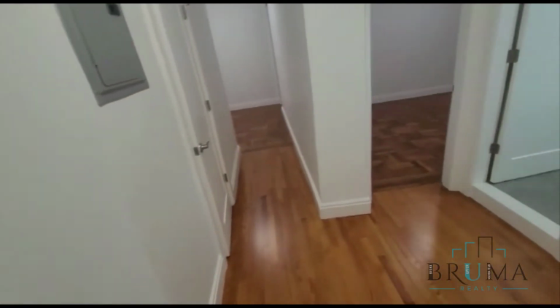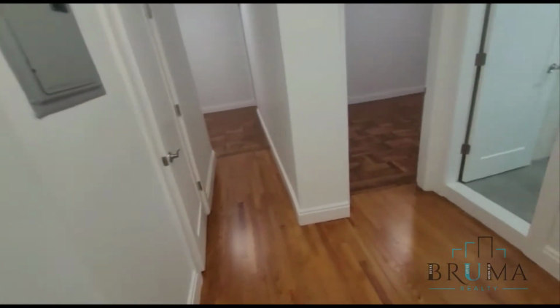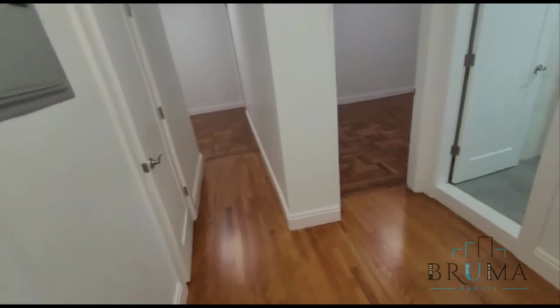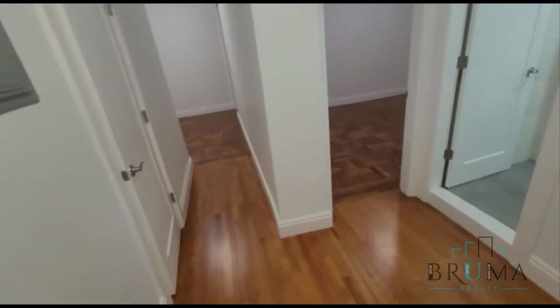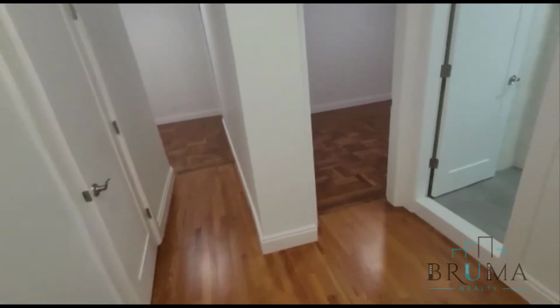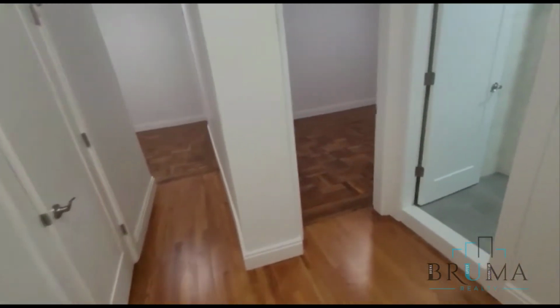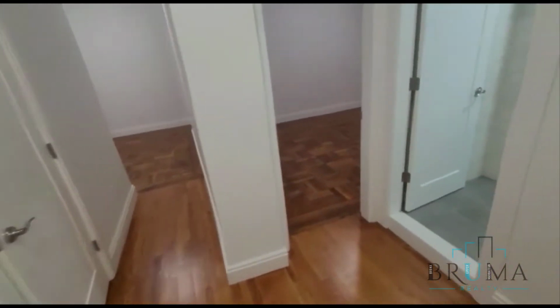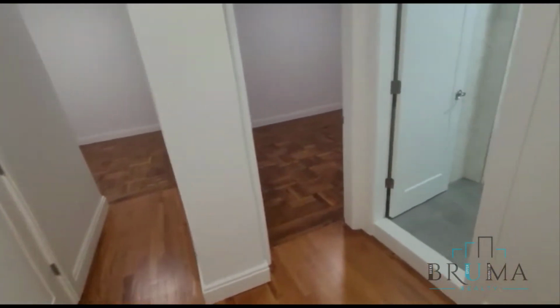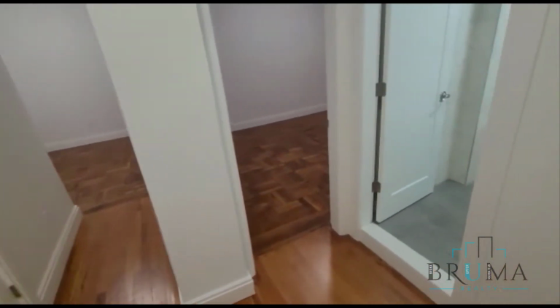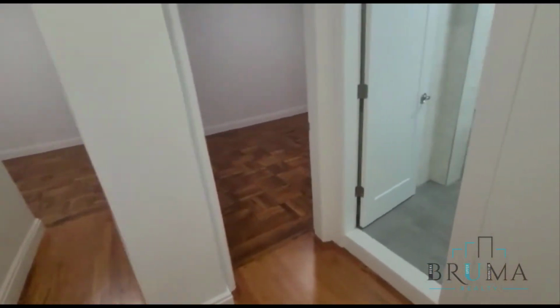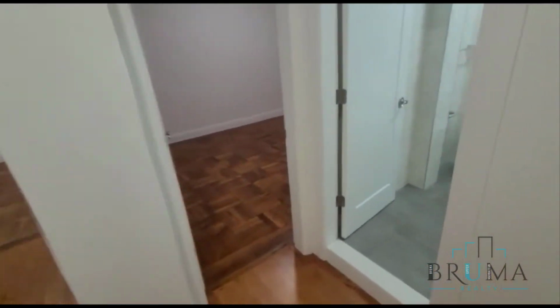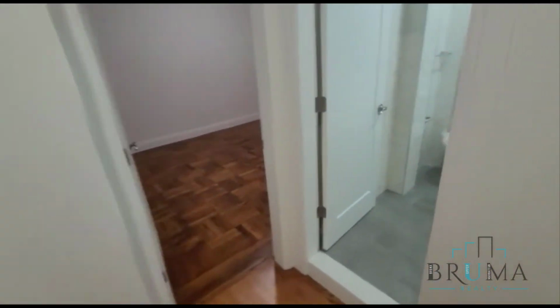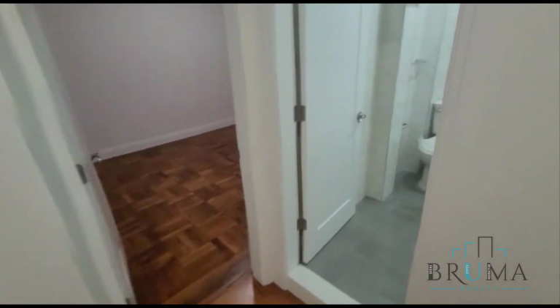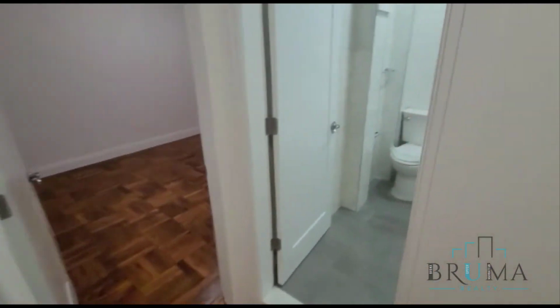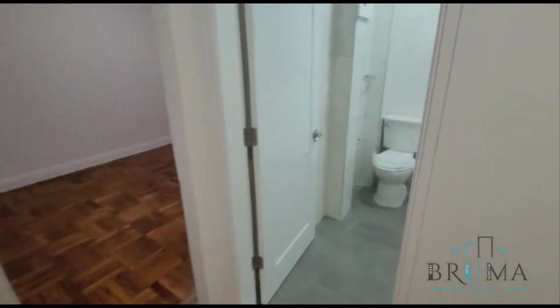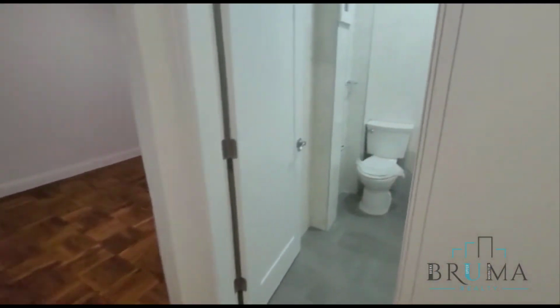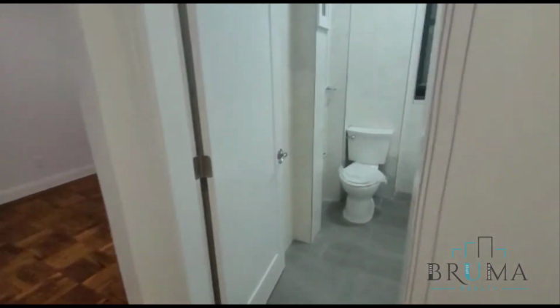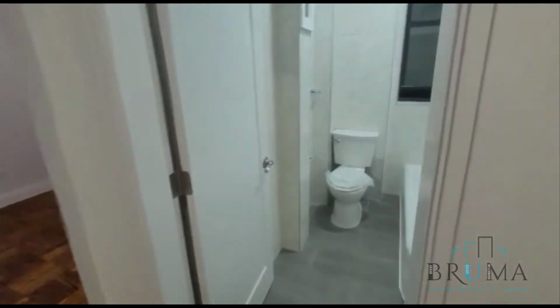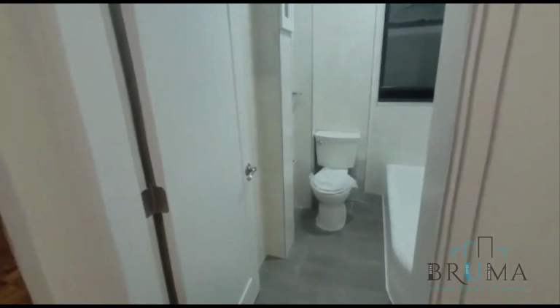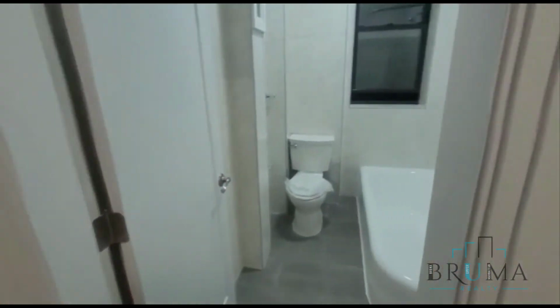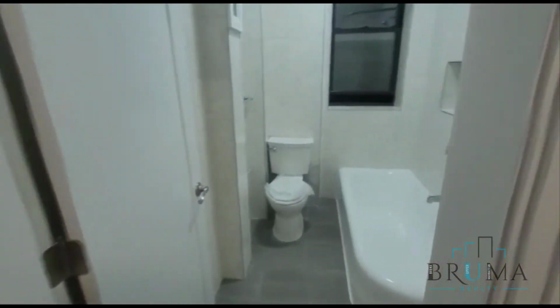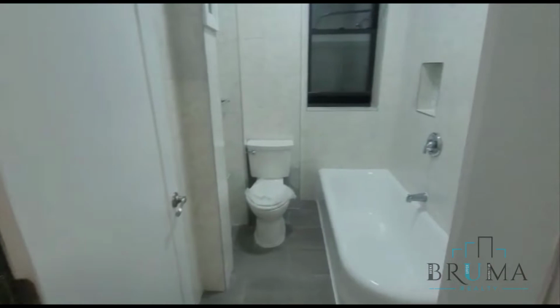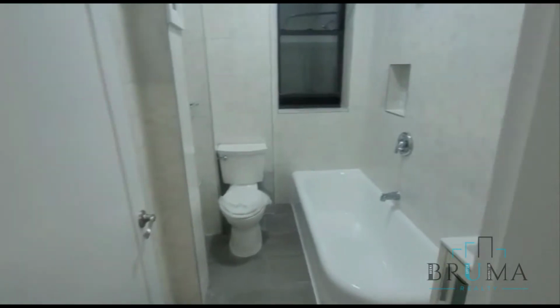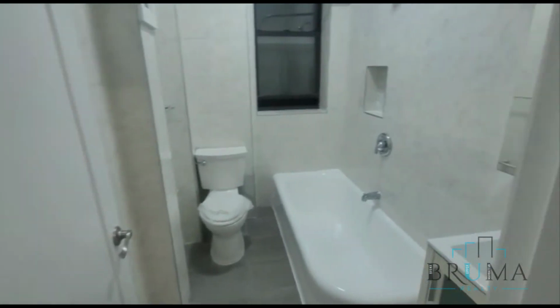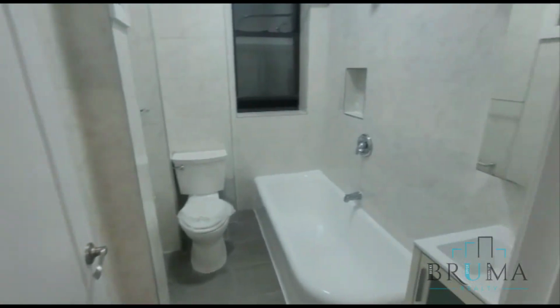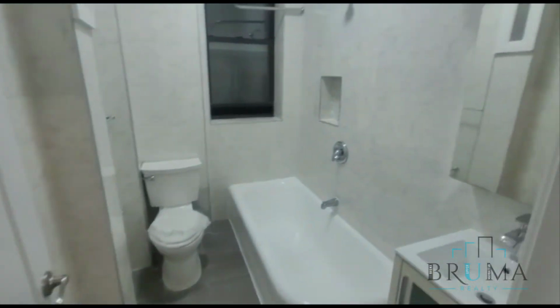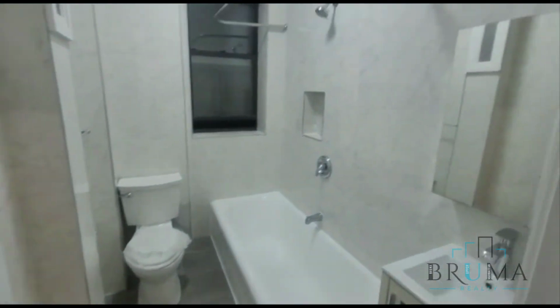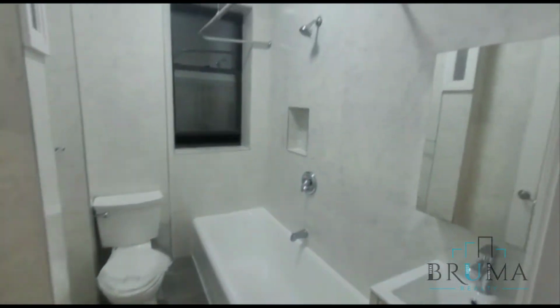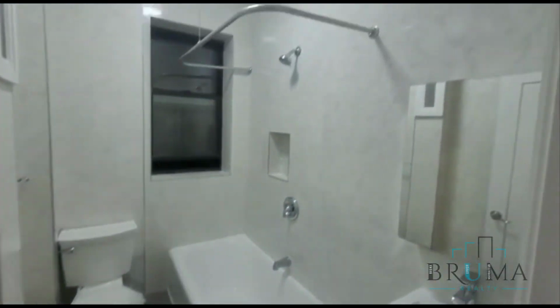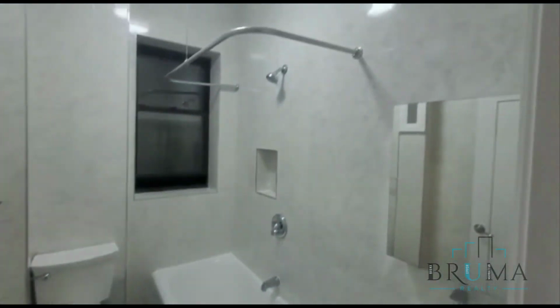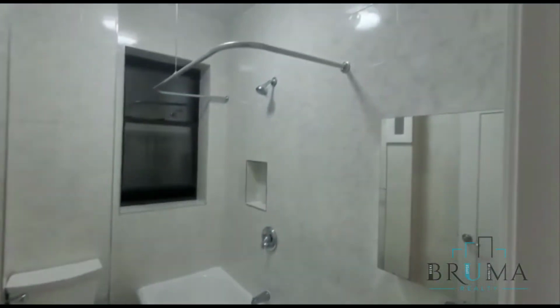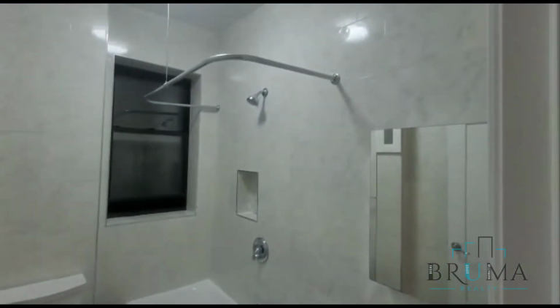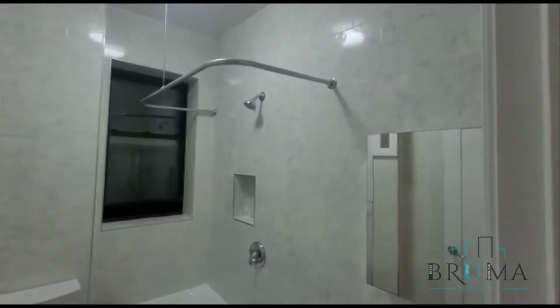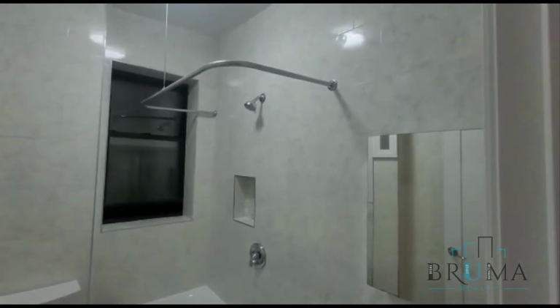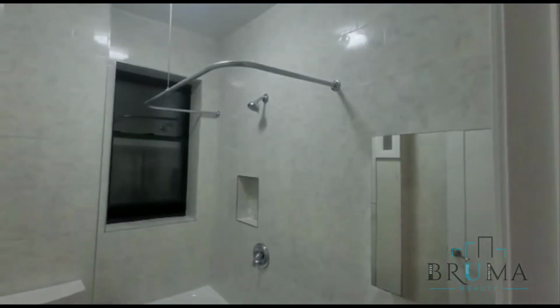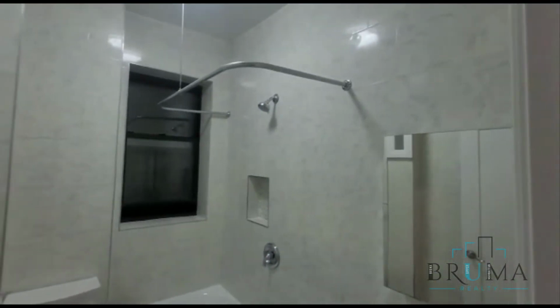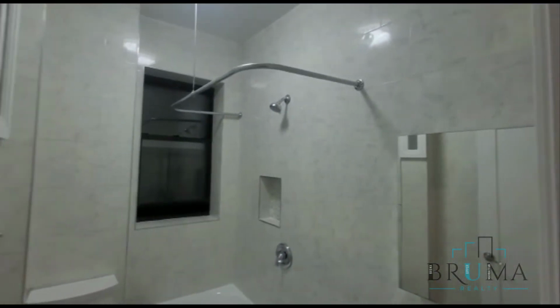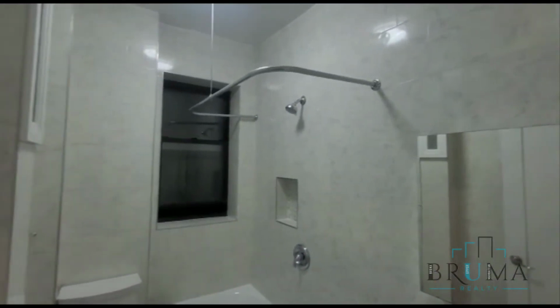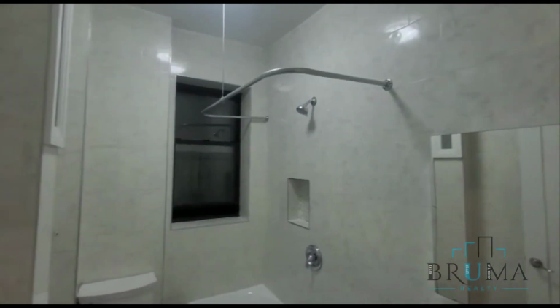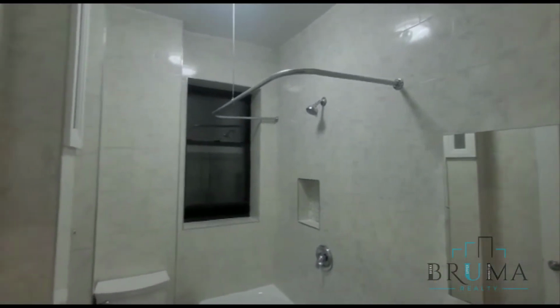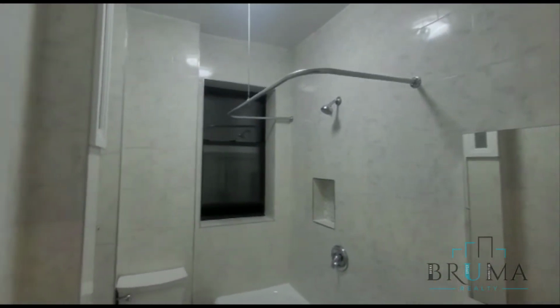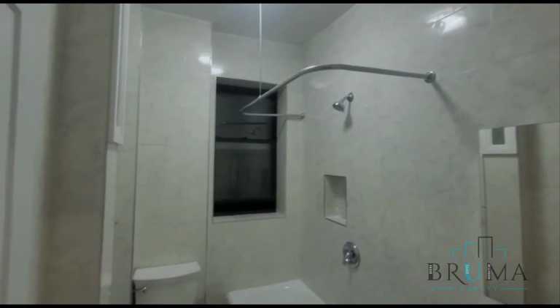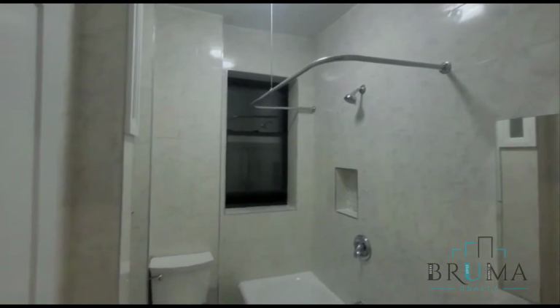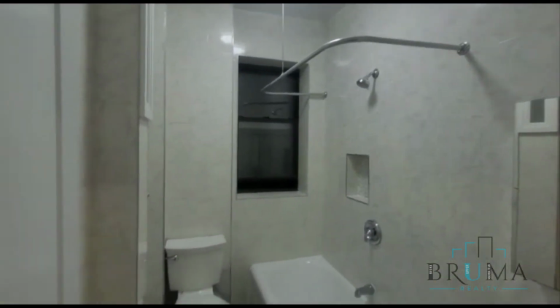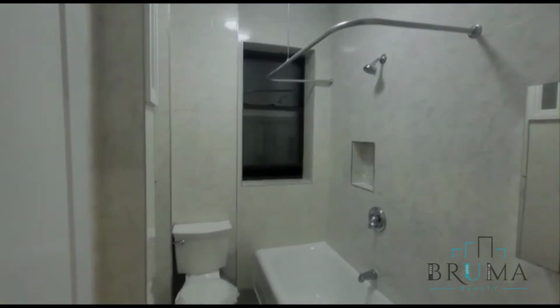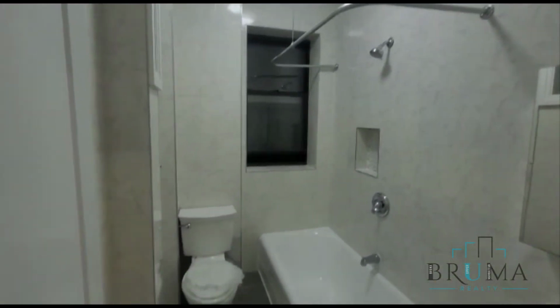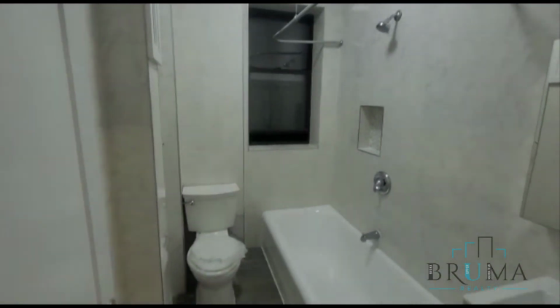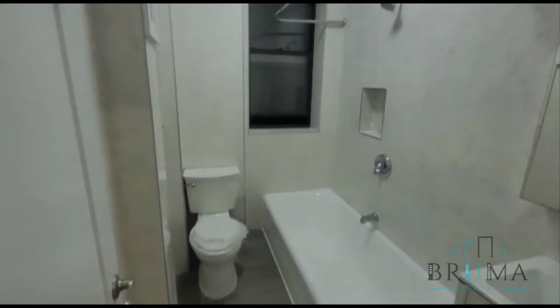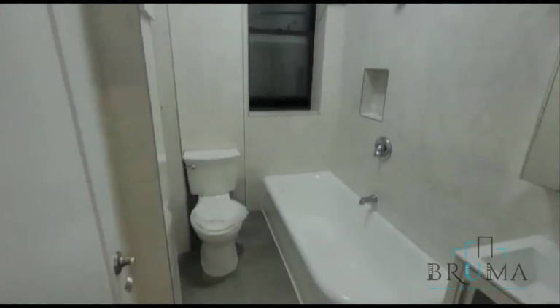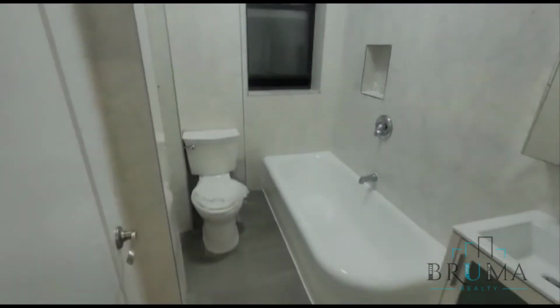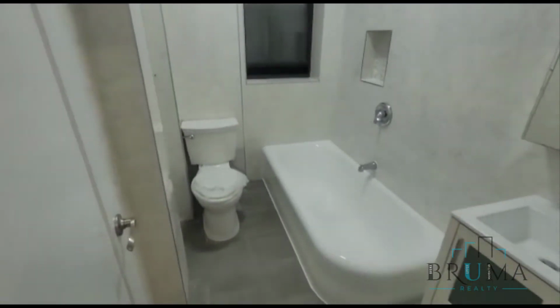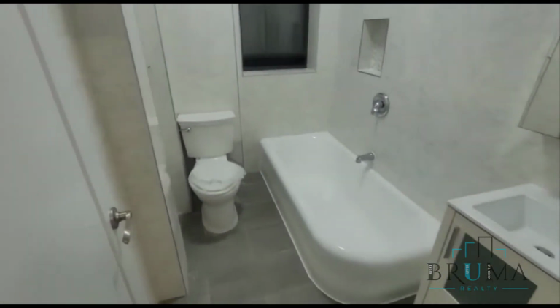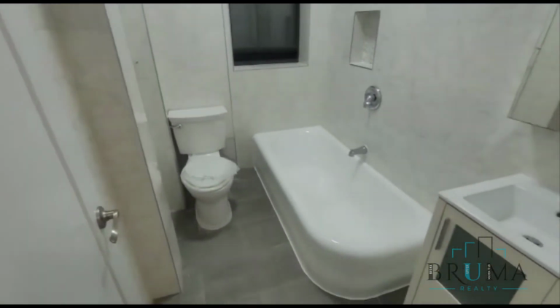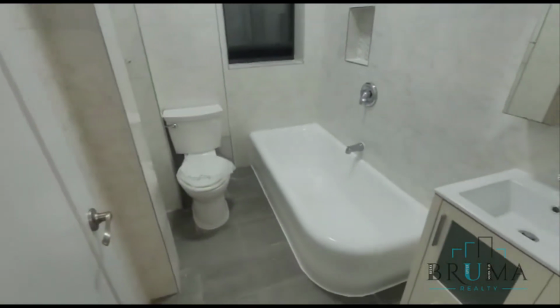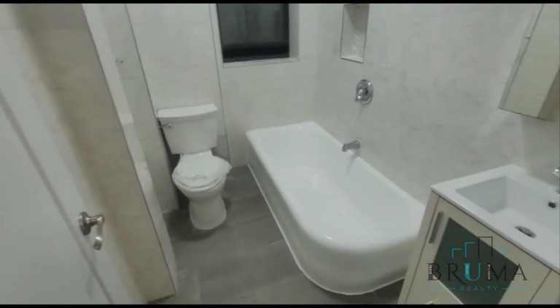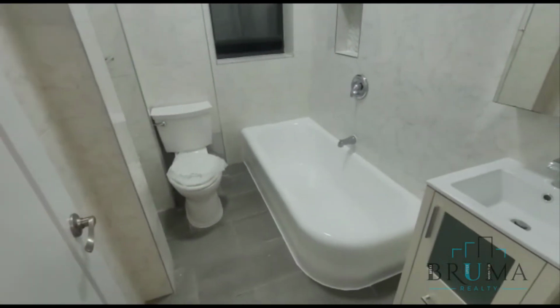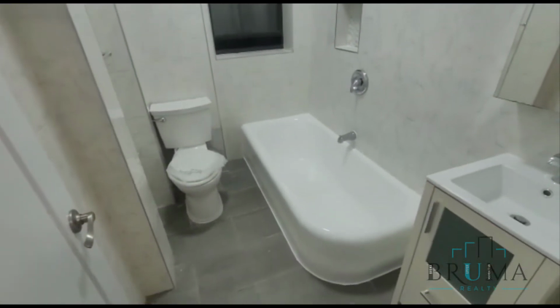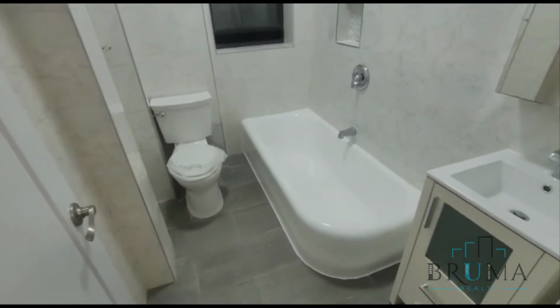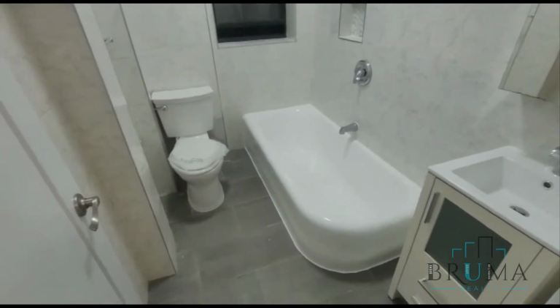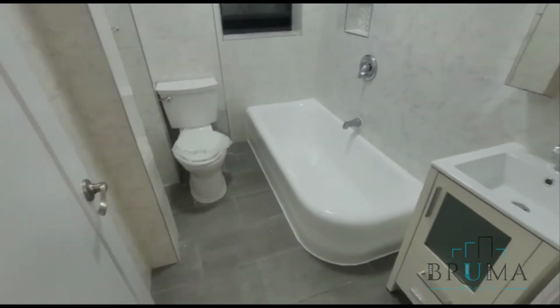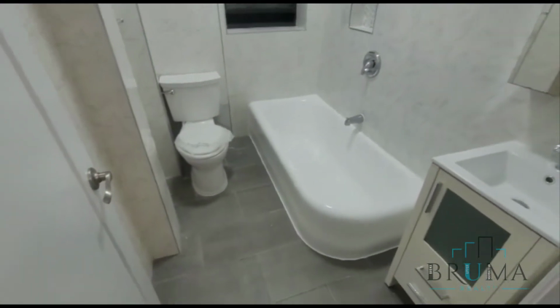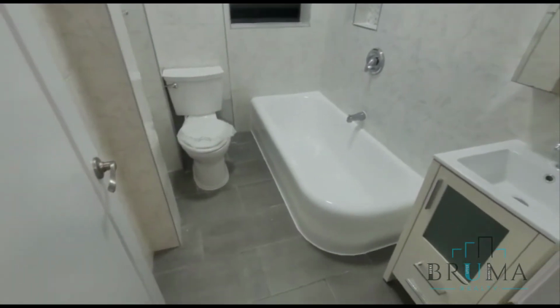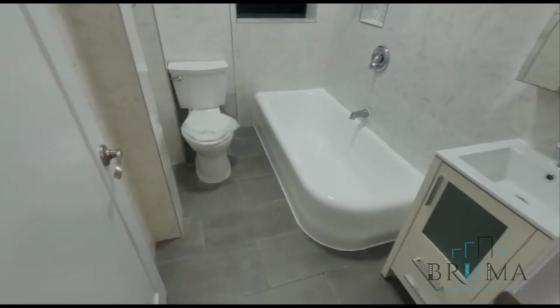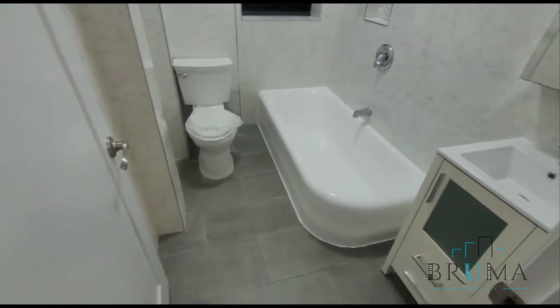Moving on over here, we're going to have the bathroom — it will be redone, and the tub is freshly glazed.